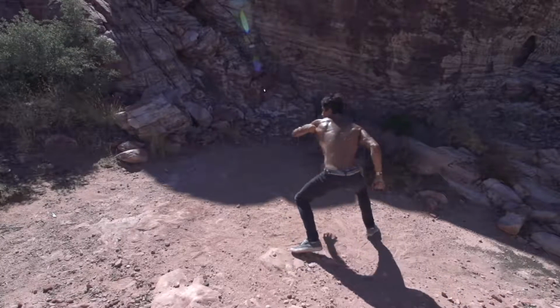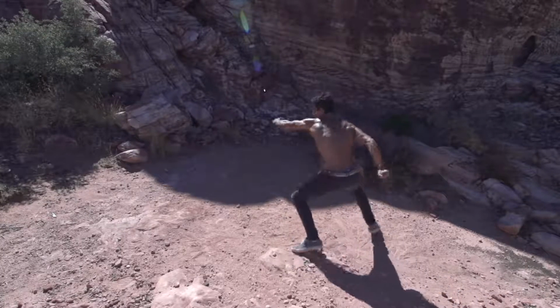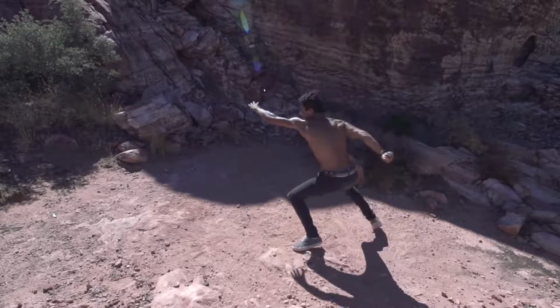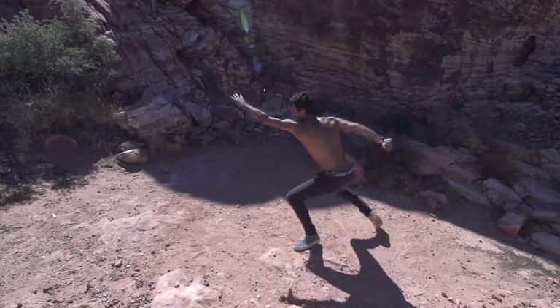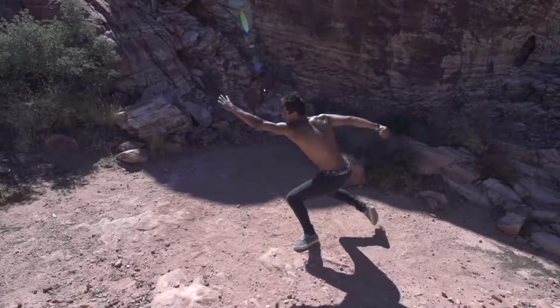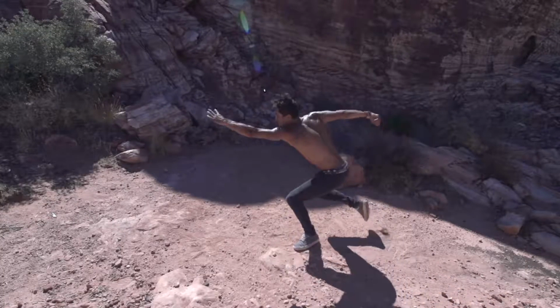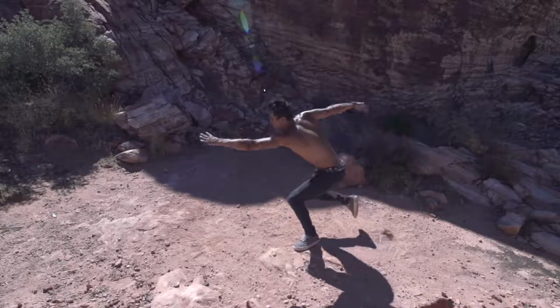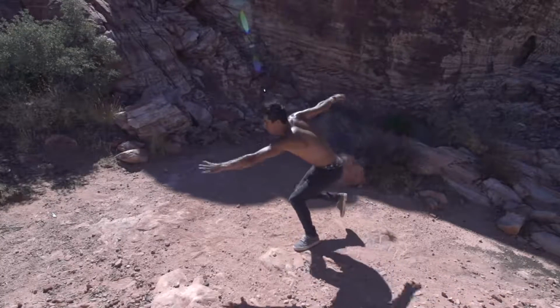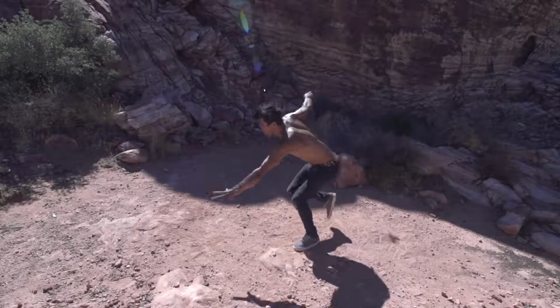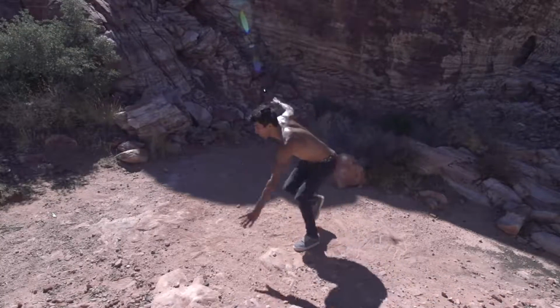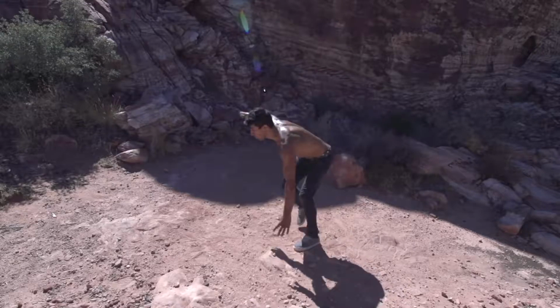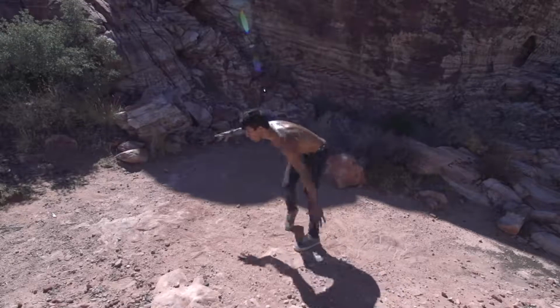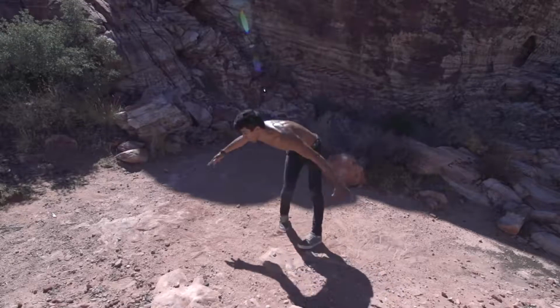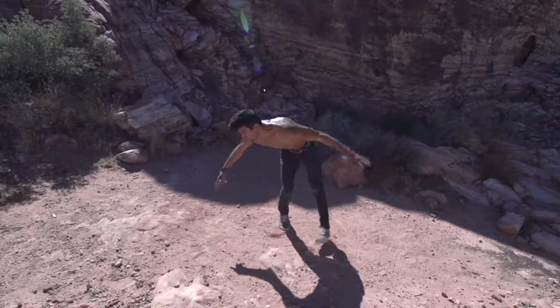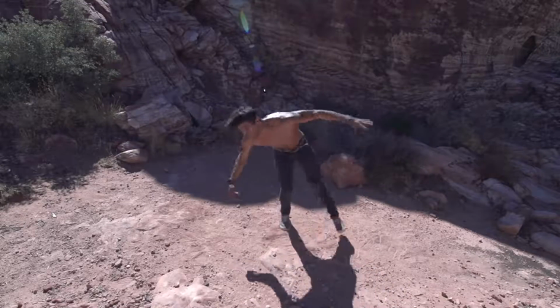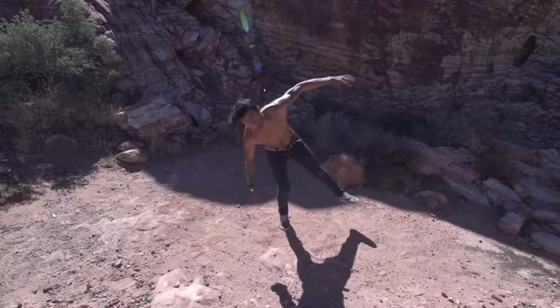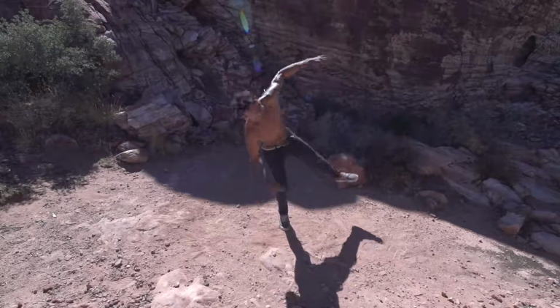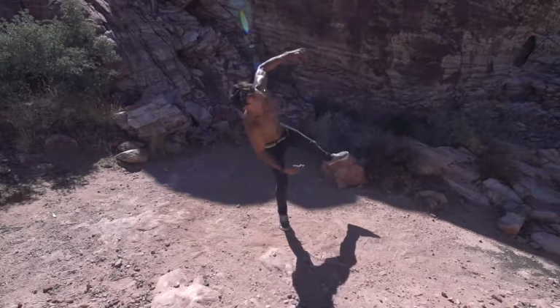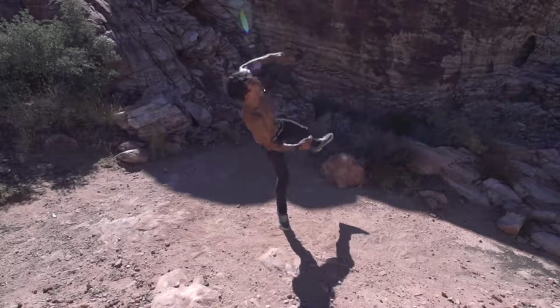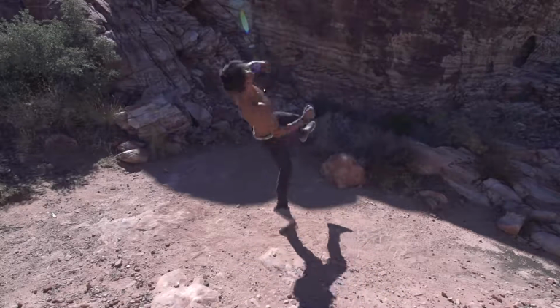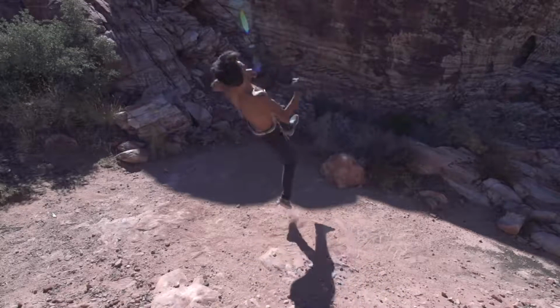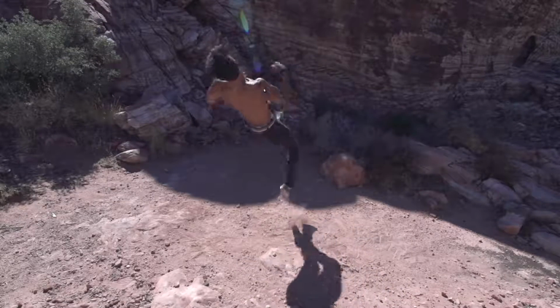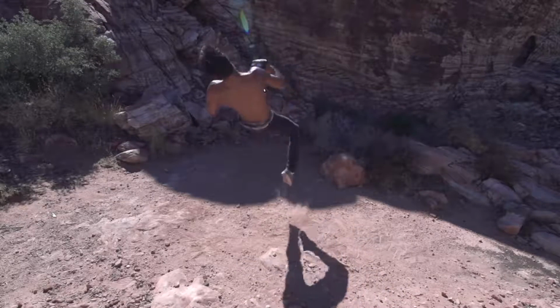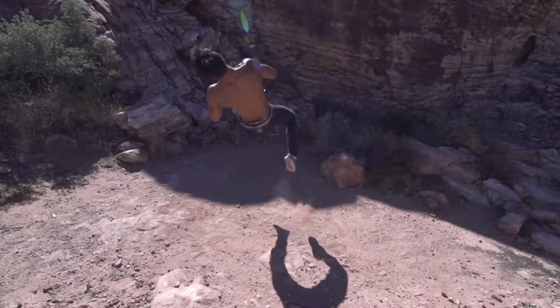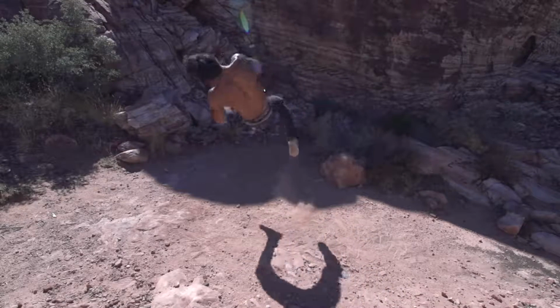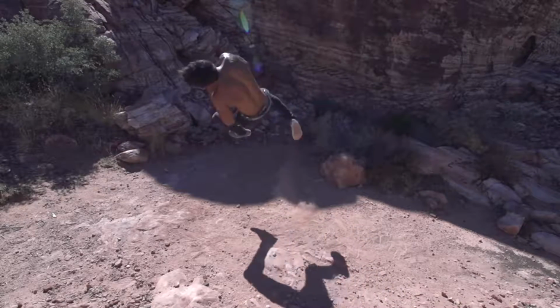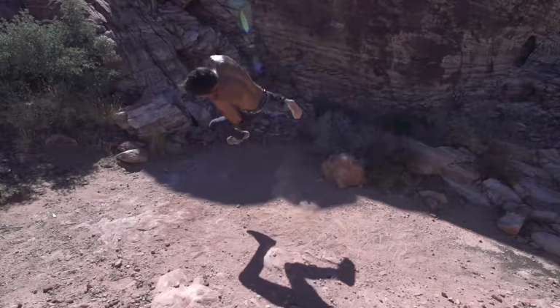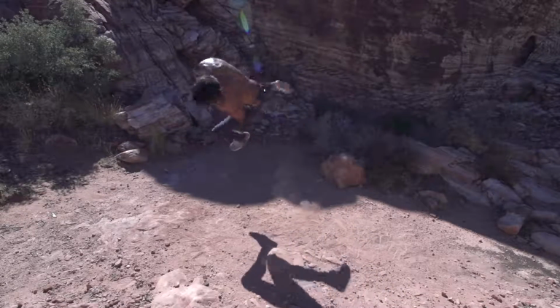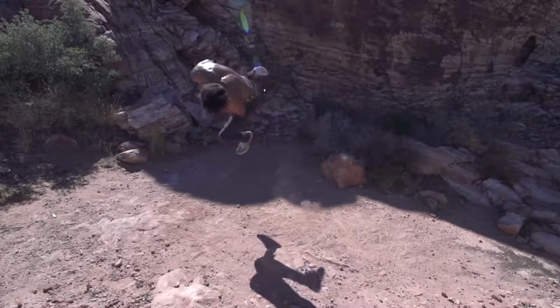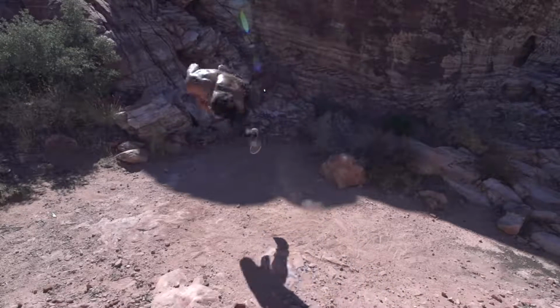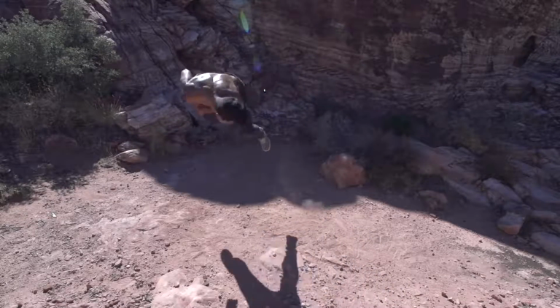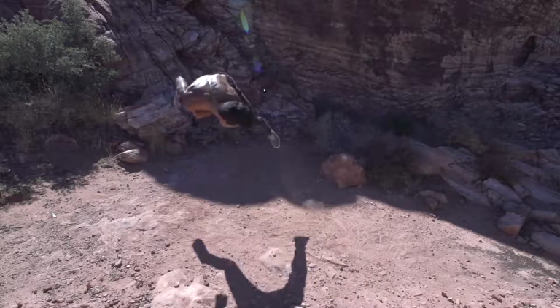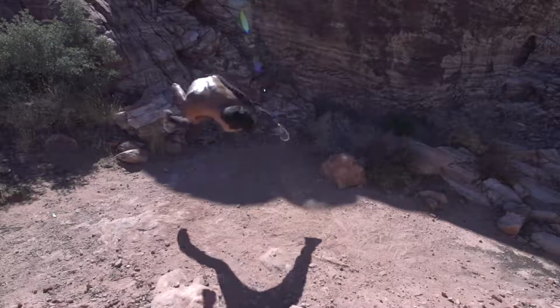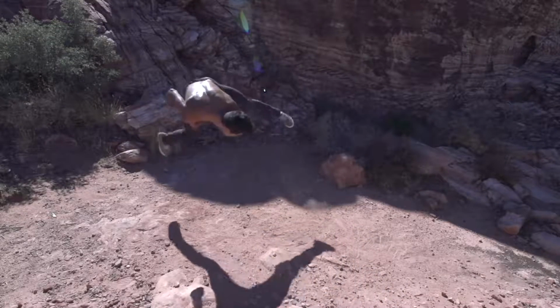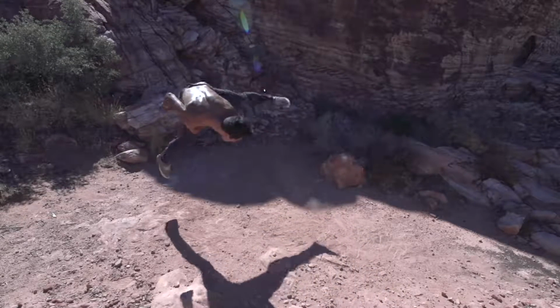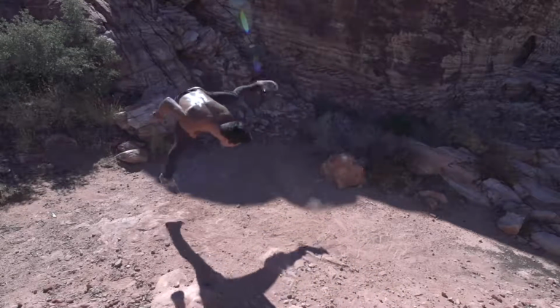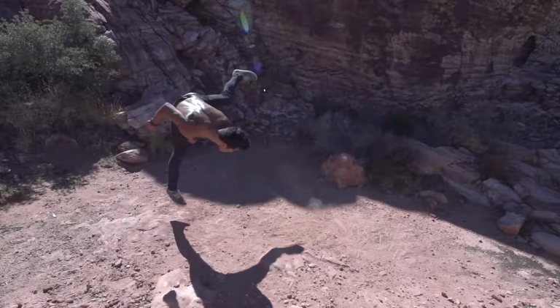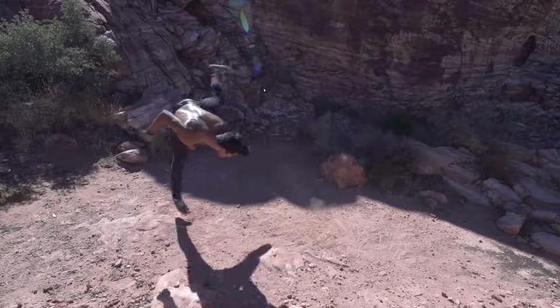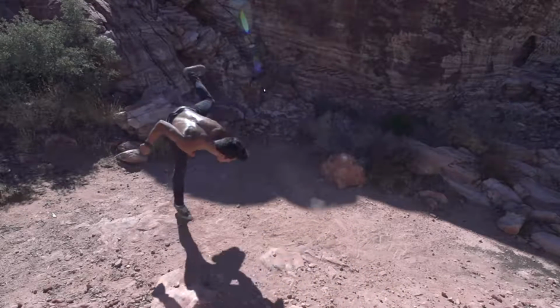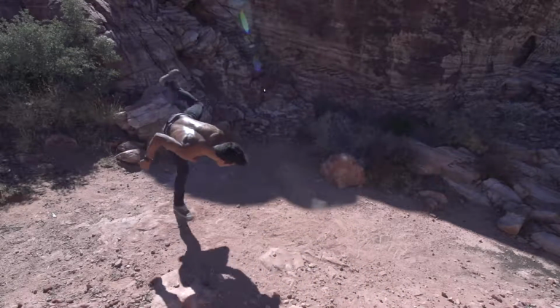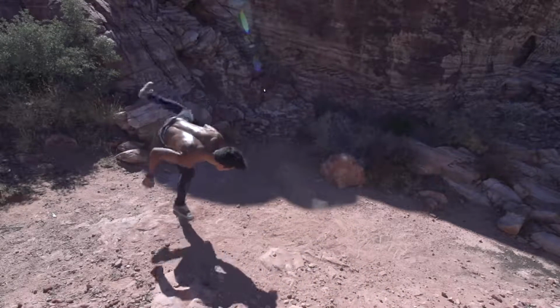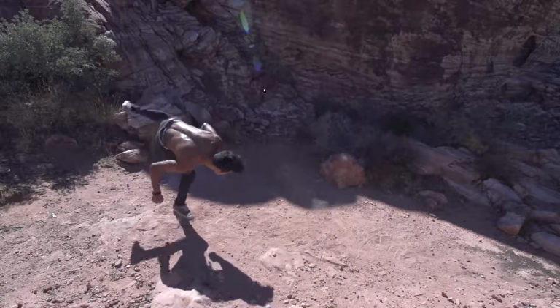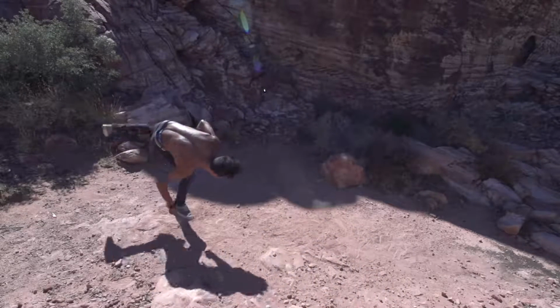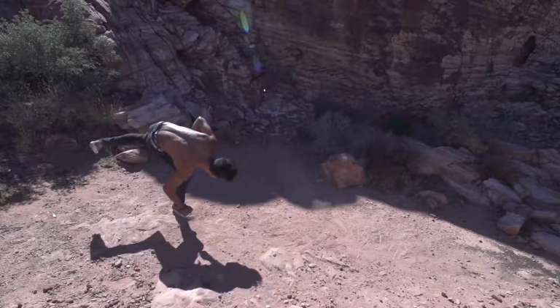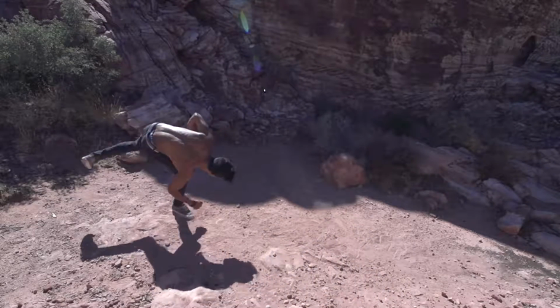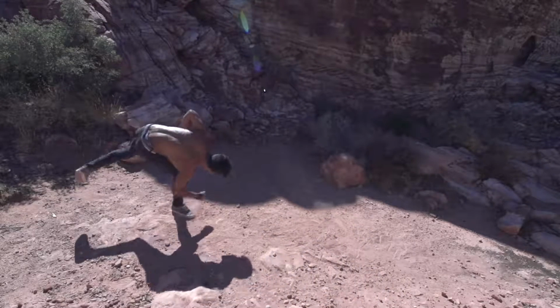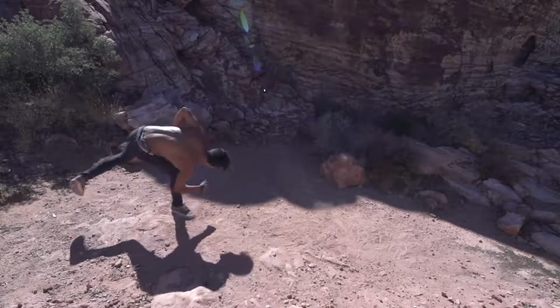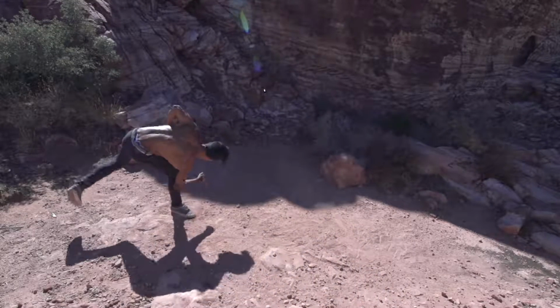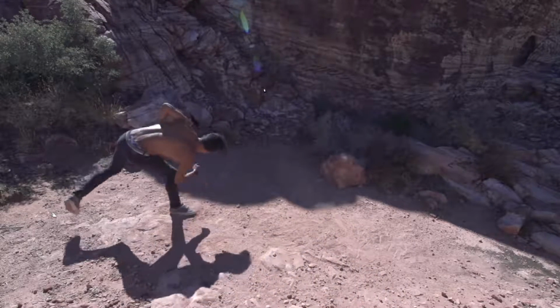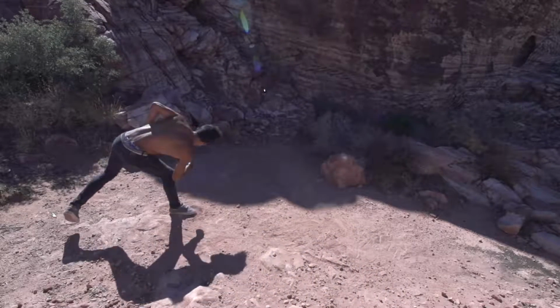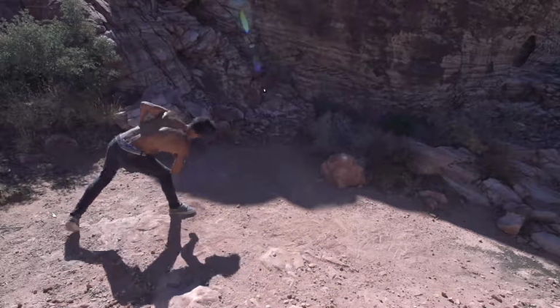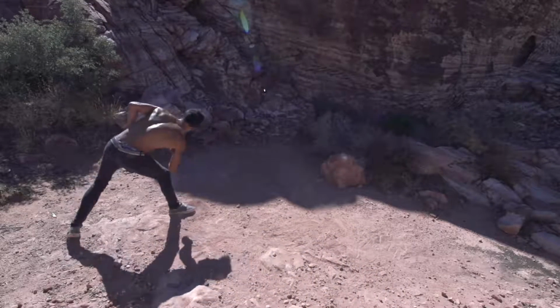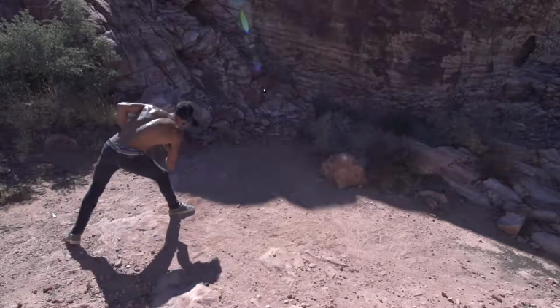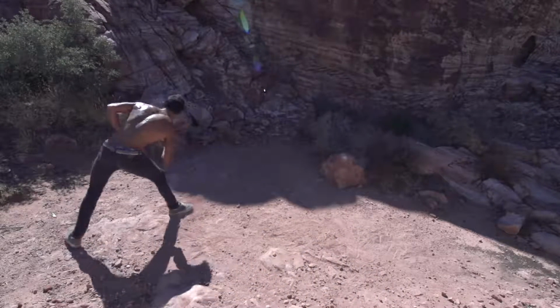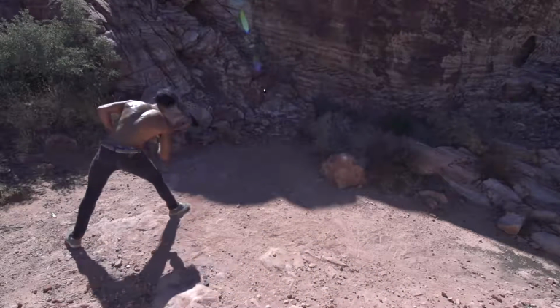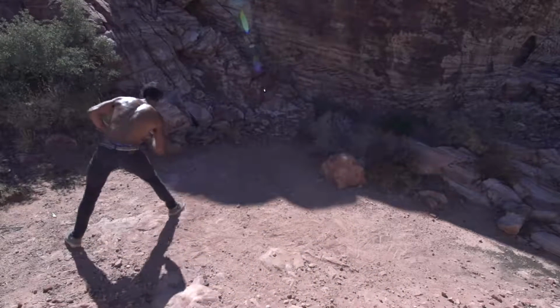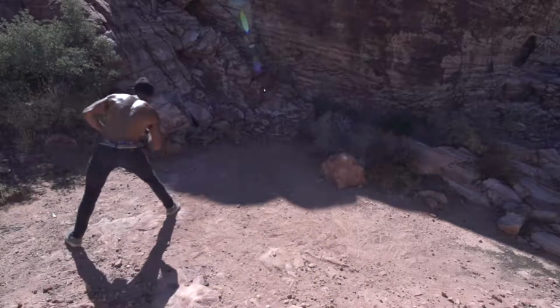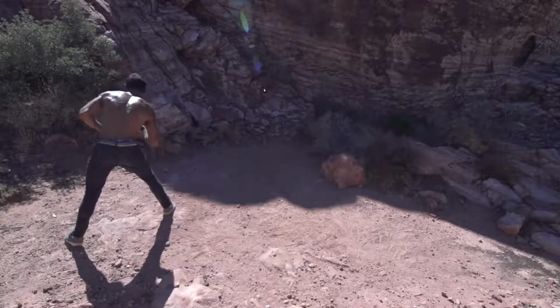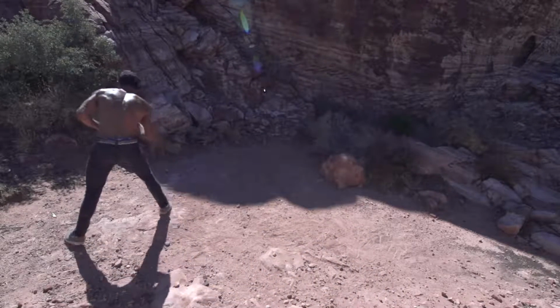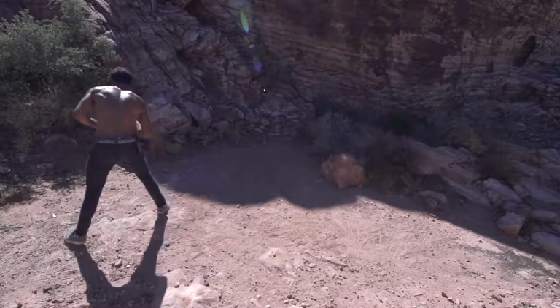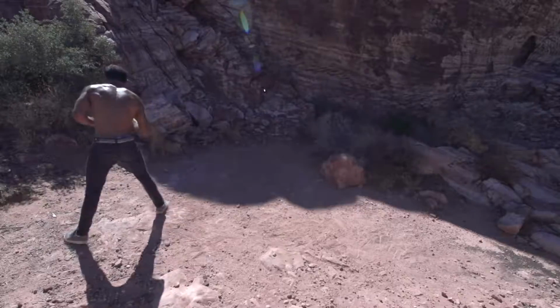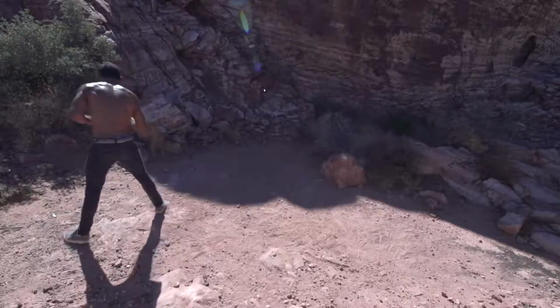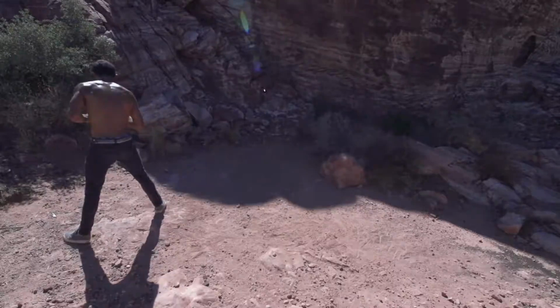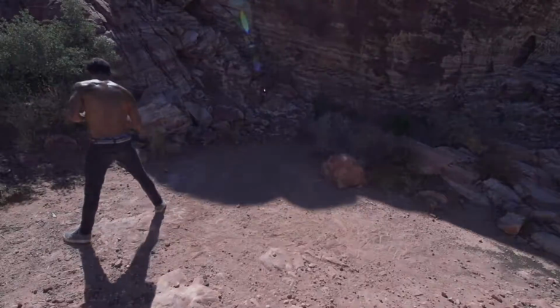Spot where your dominant foot will land. Right before you land, allow your non-dominant foot to kick out into a back hook kick.